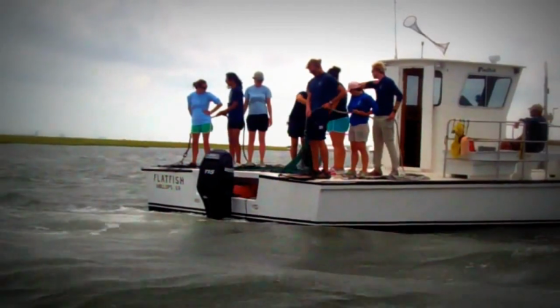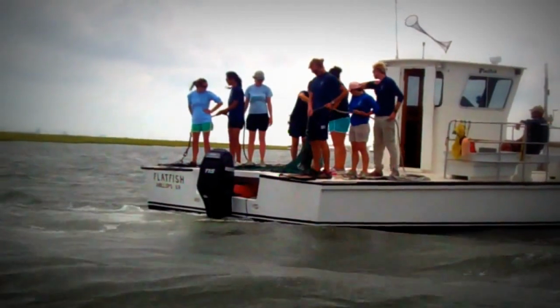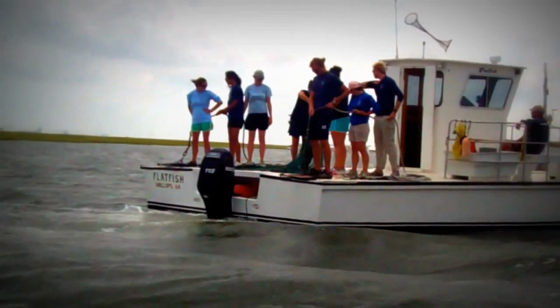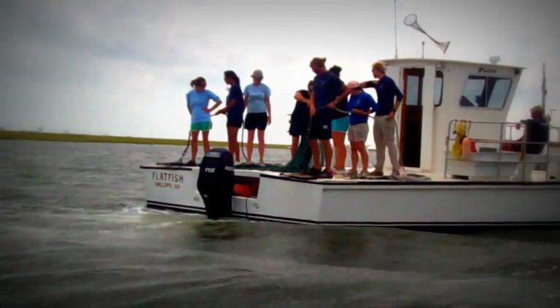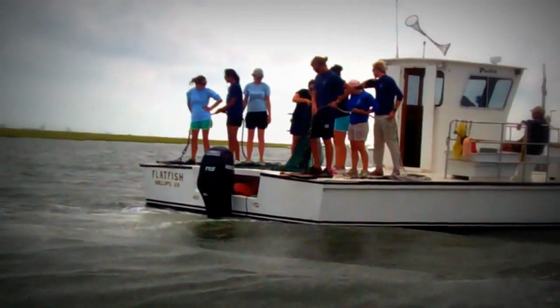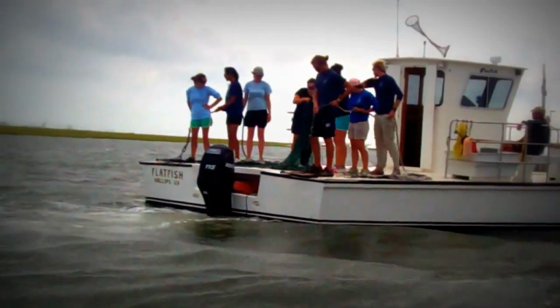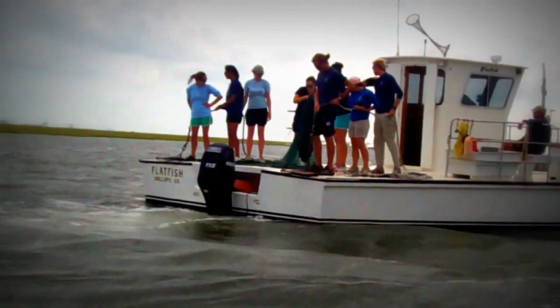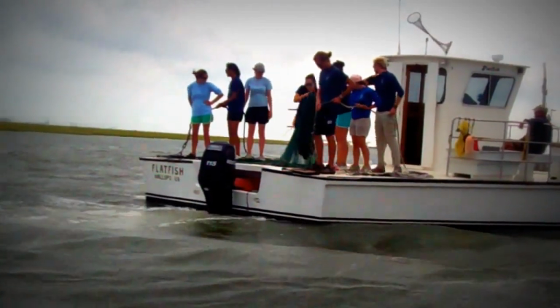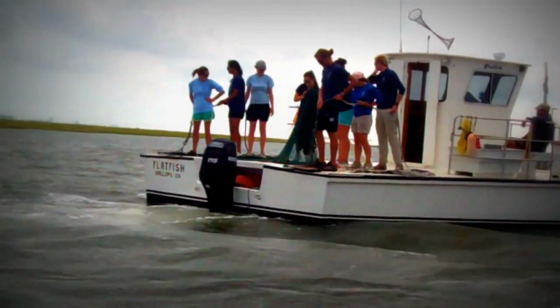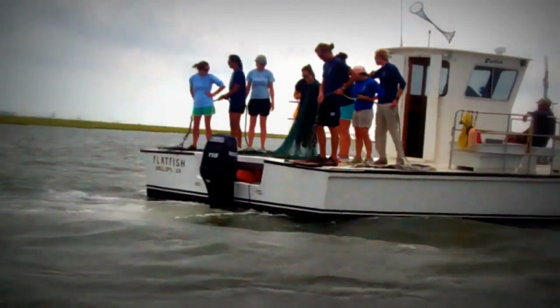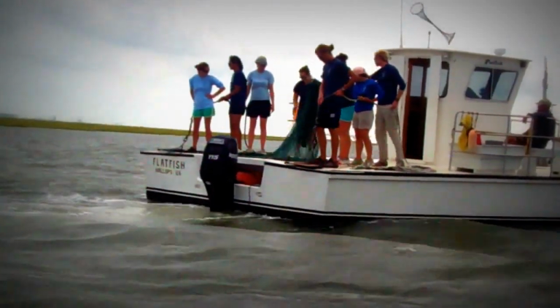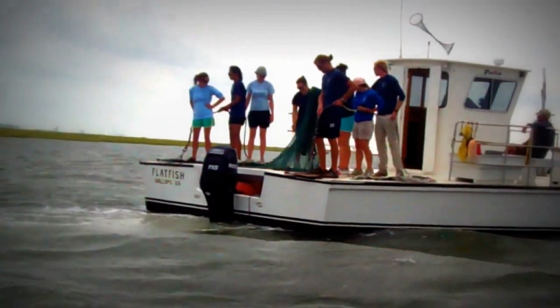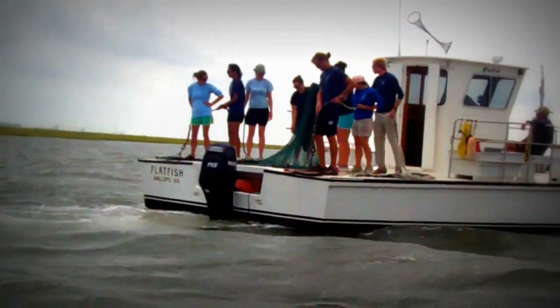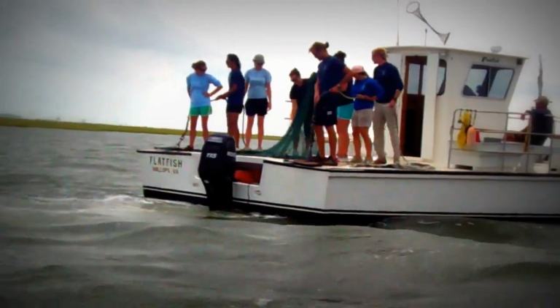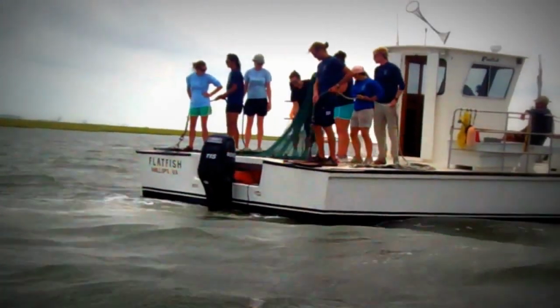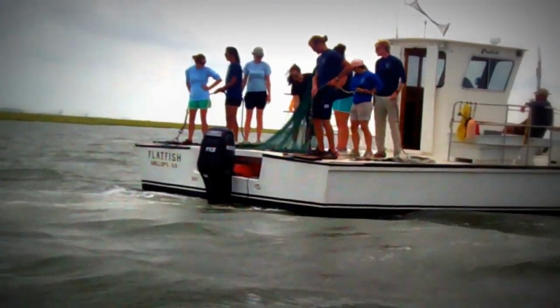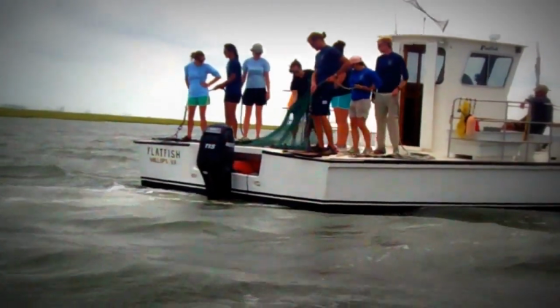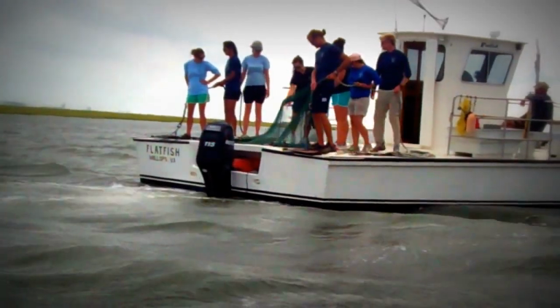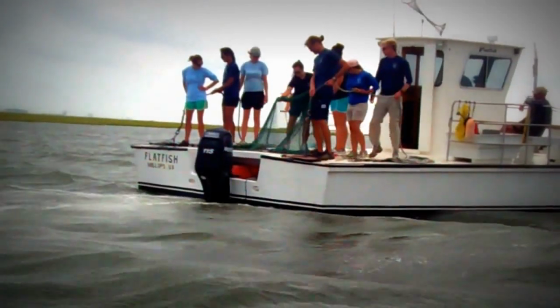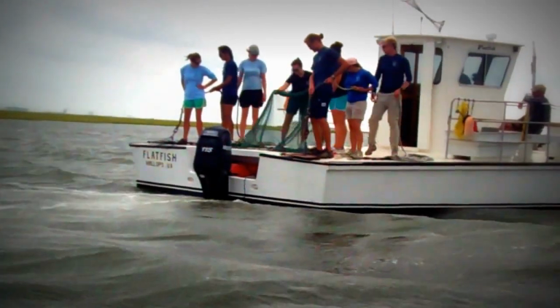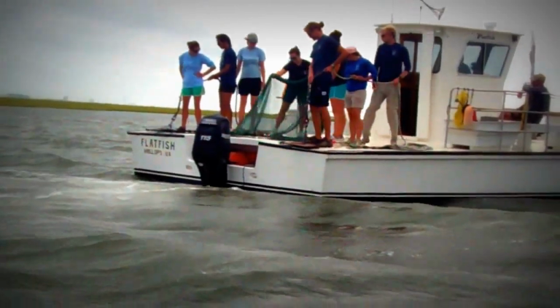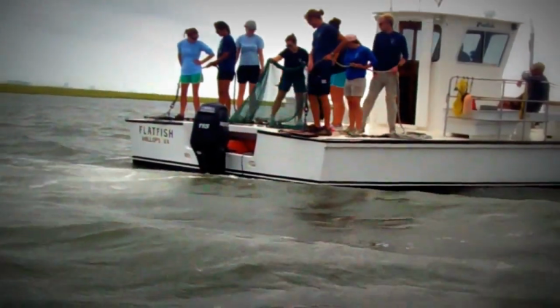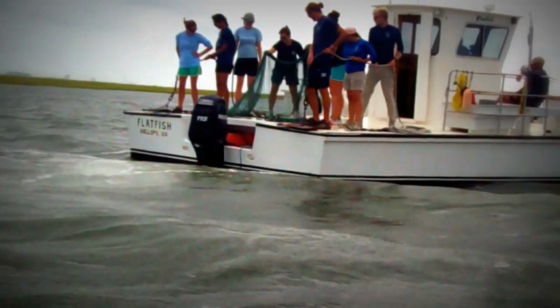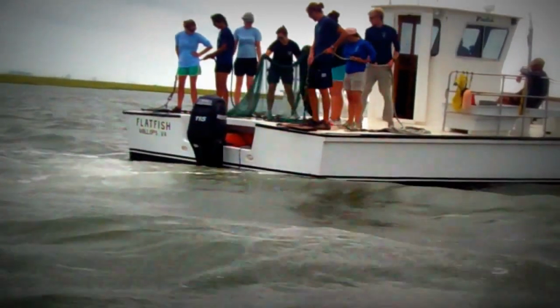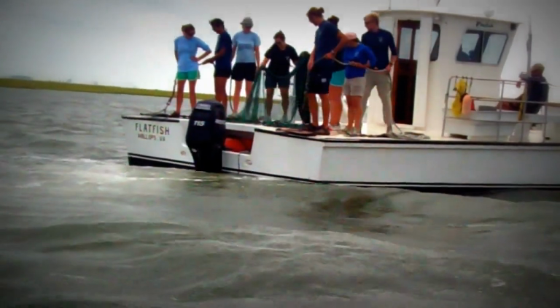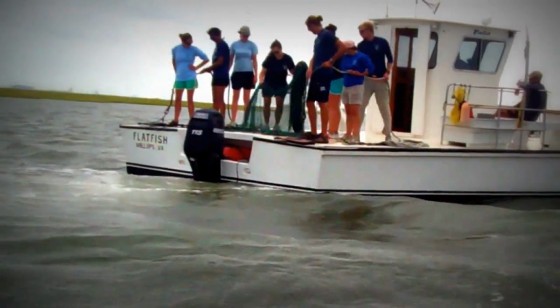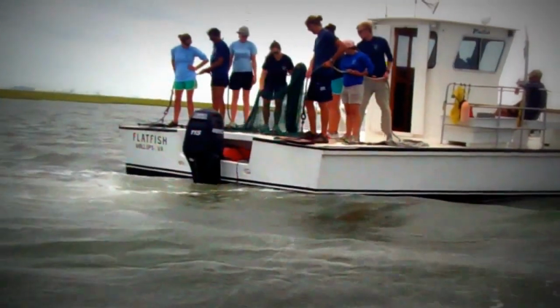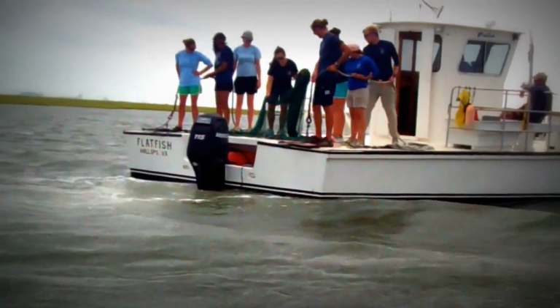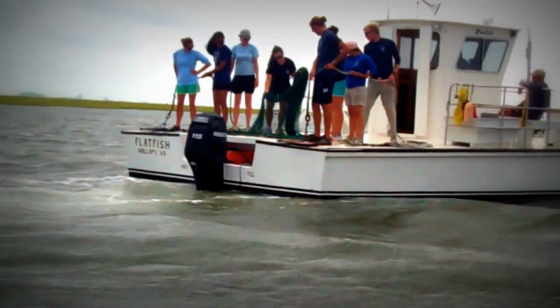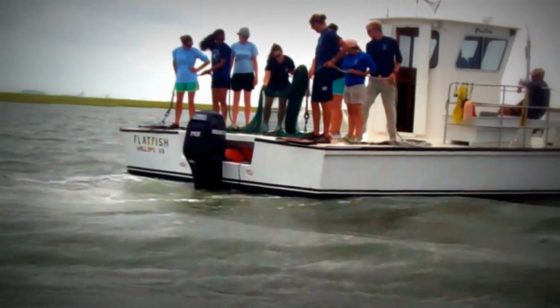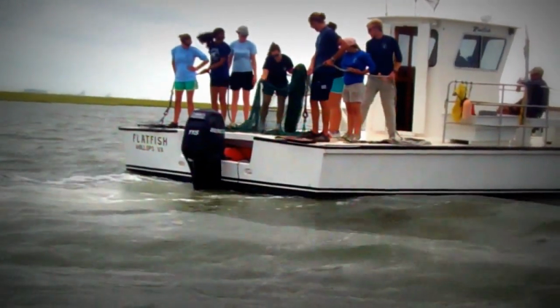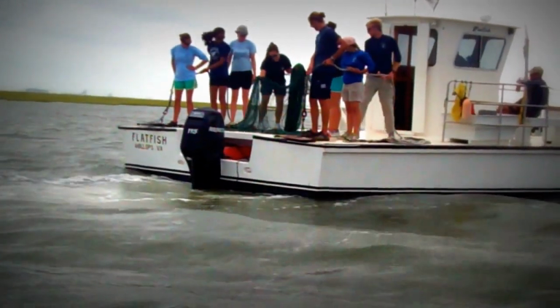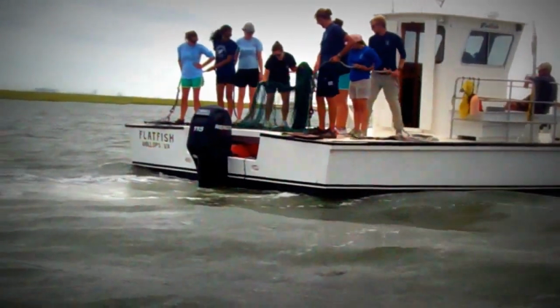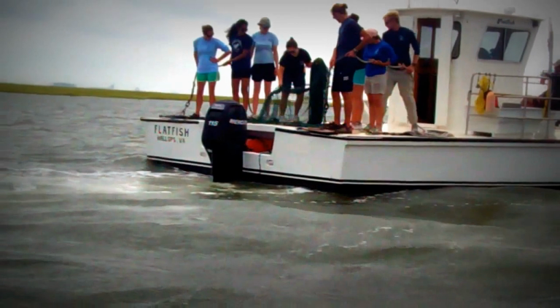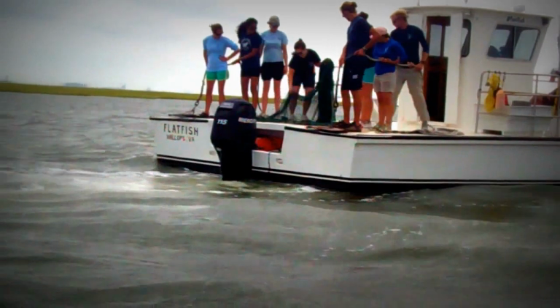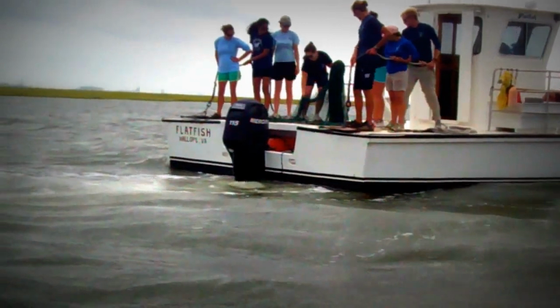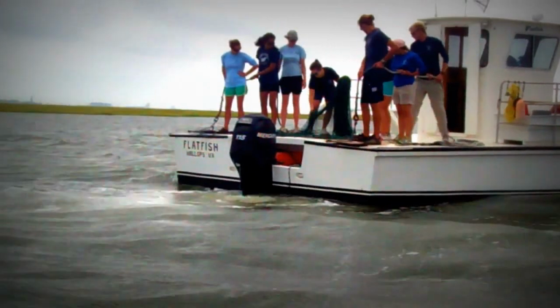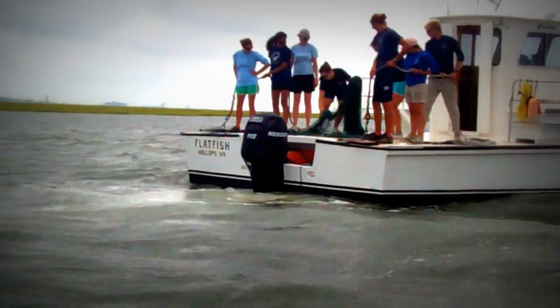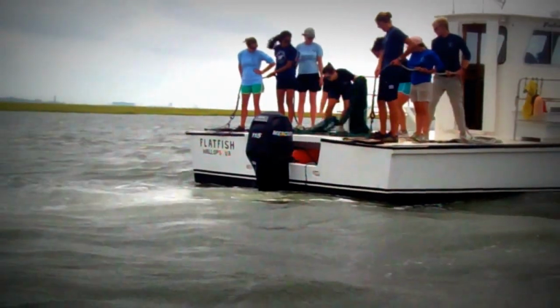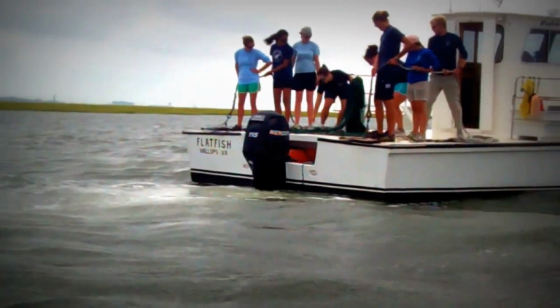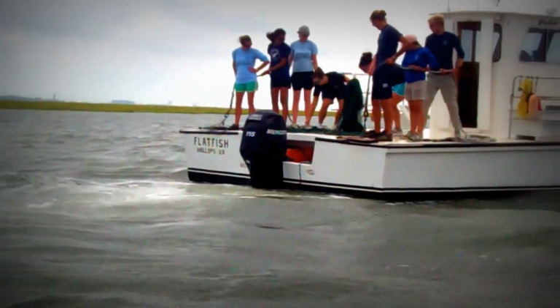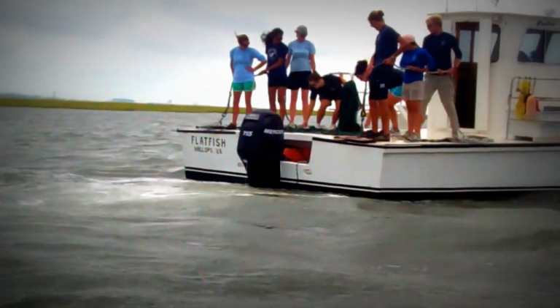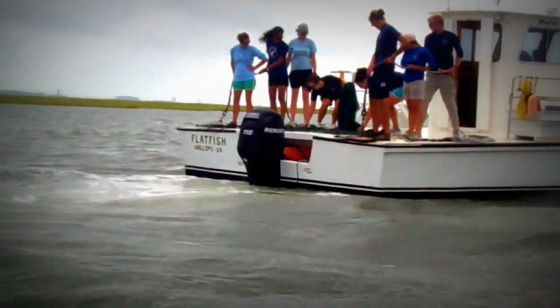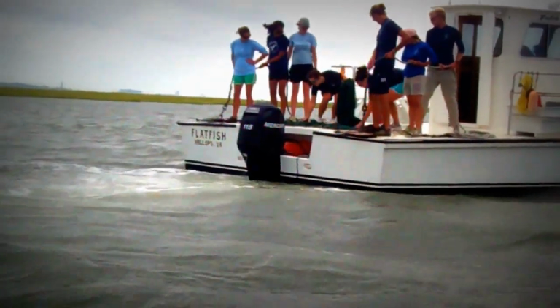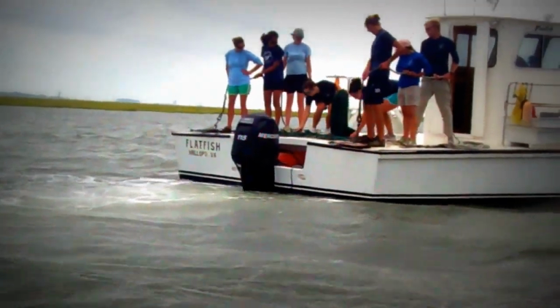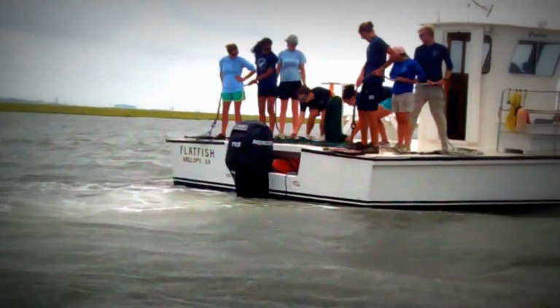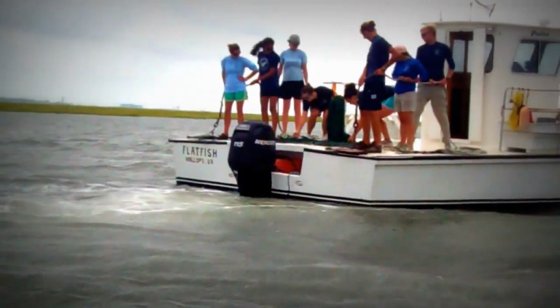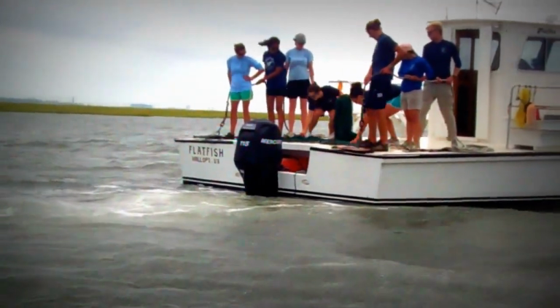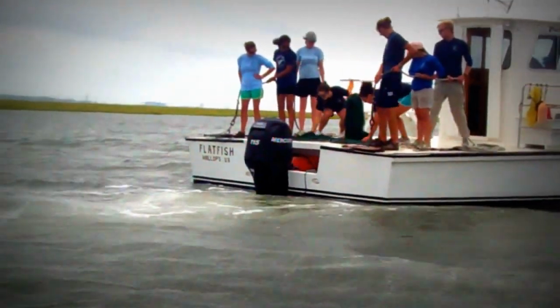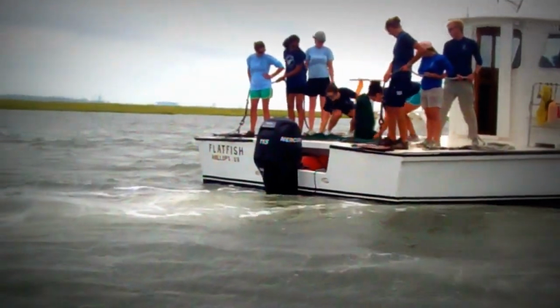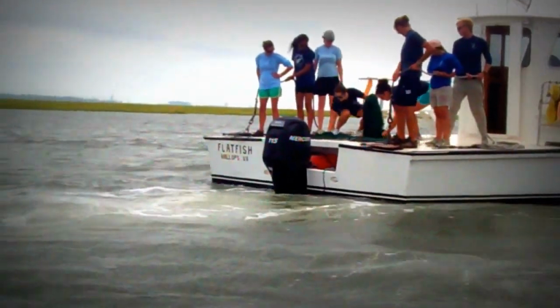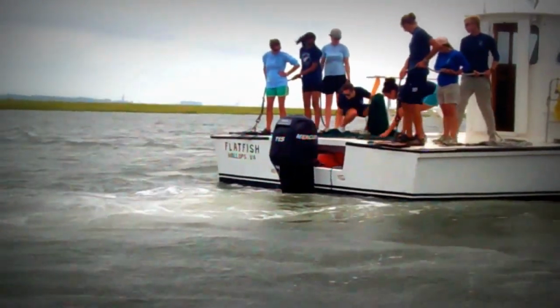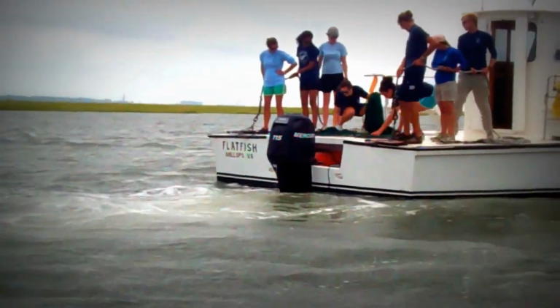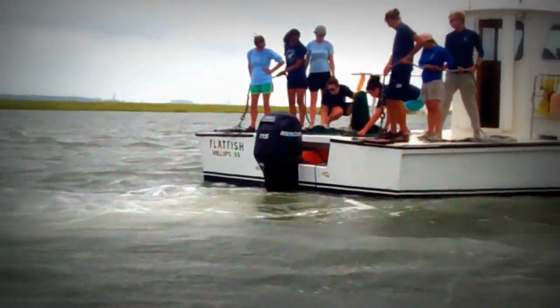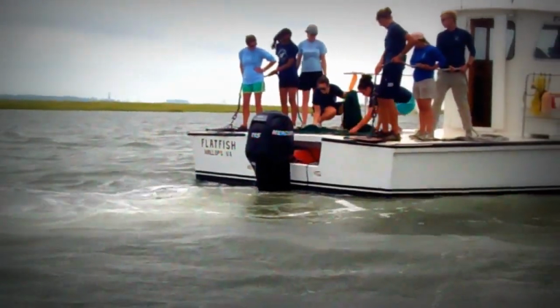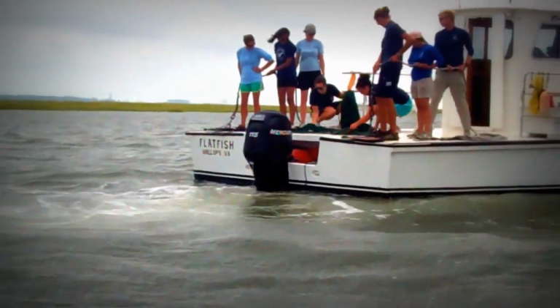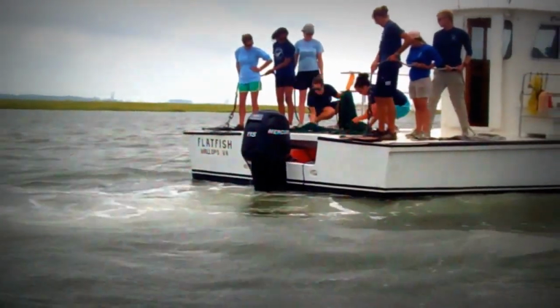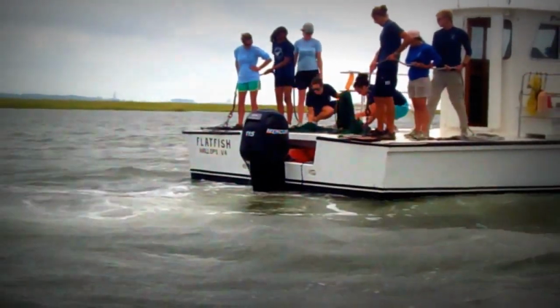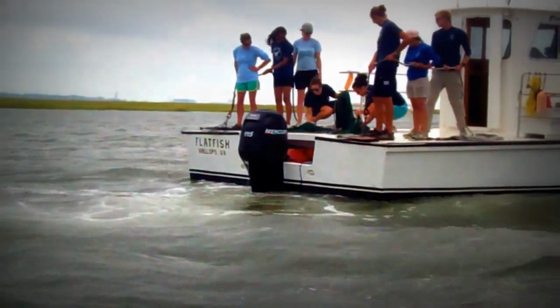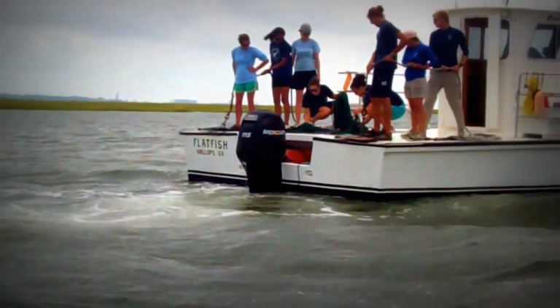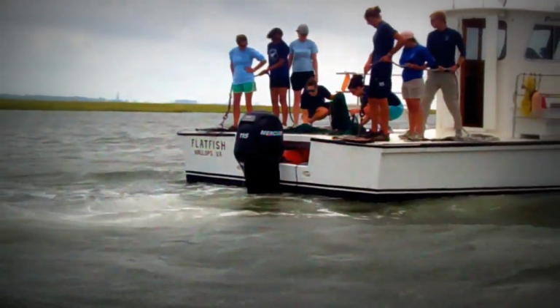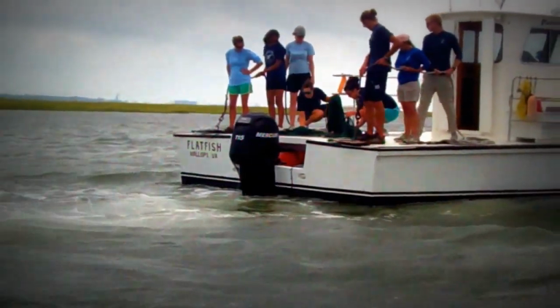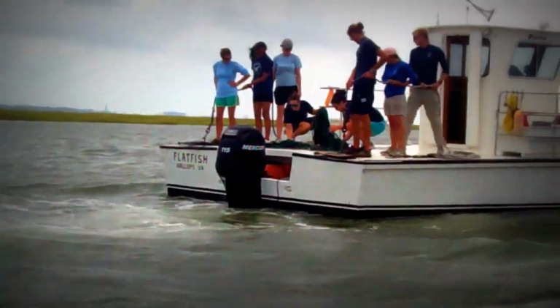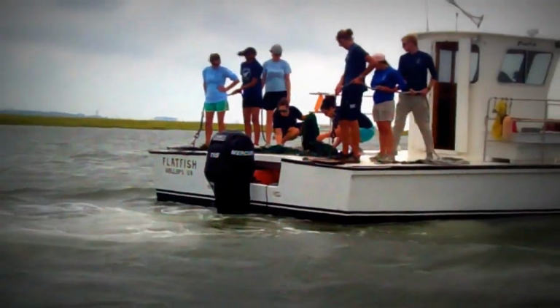Welcome to Trawling with the Chincoteague Bay Field Station. Today, we'll discuss the proper trawling procedures on board our research vessels.